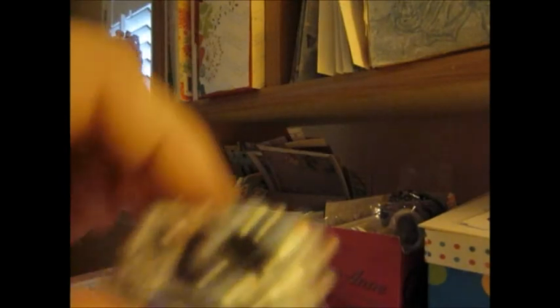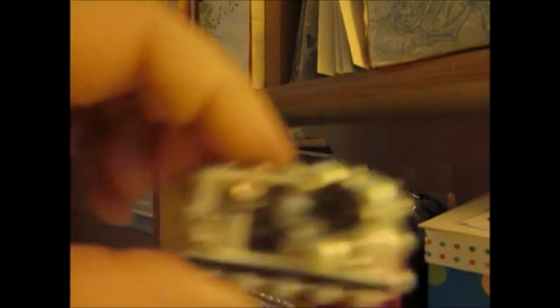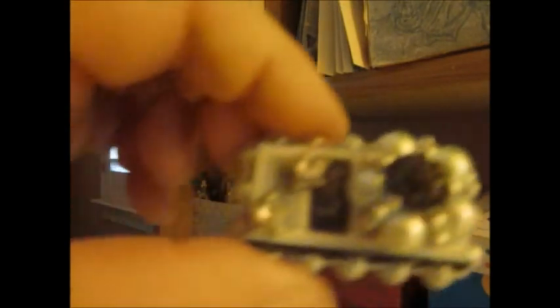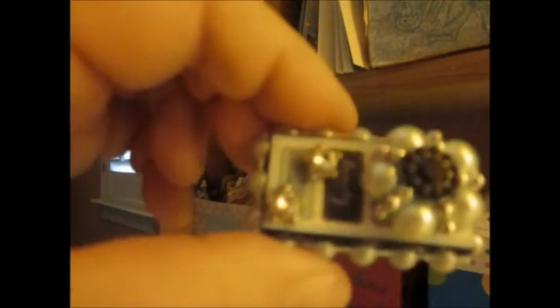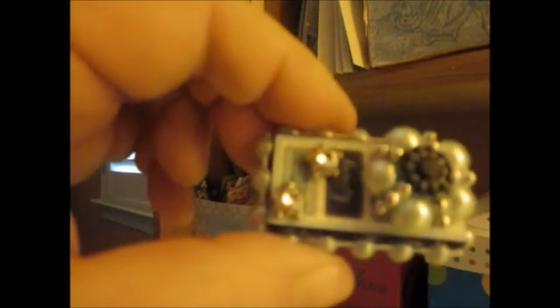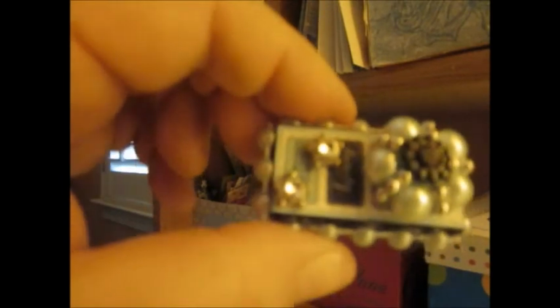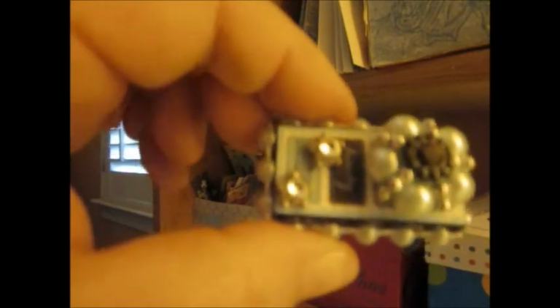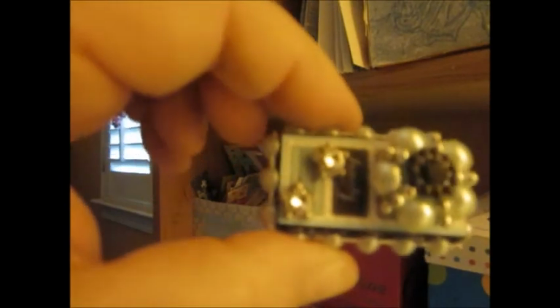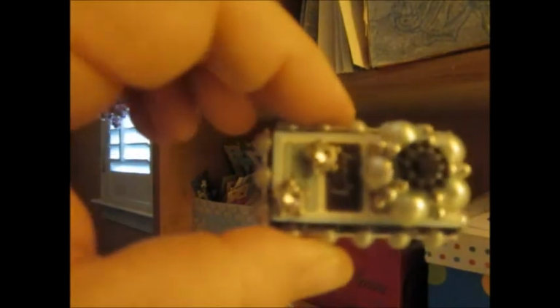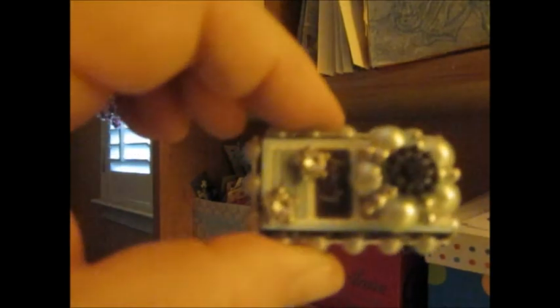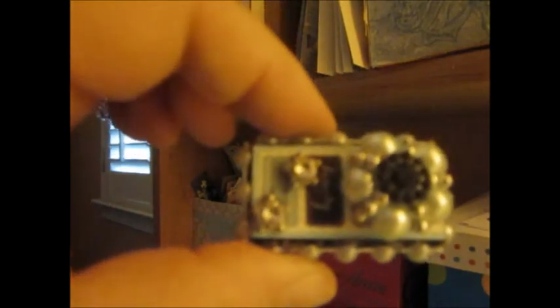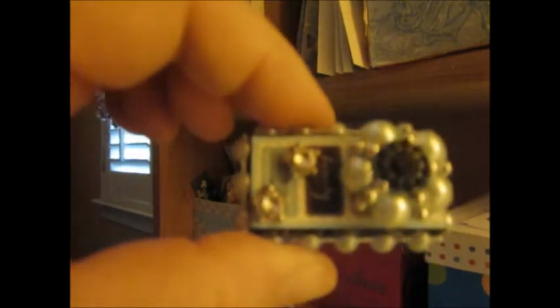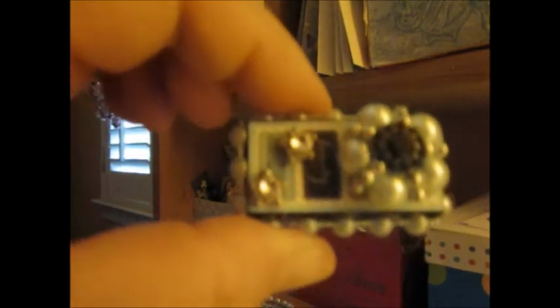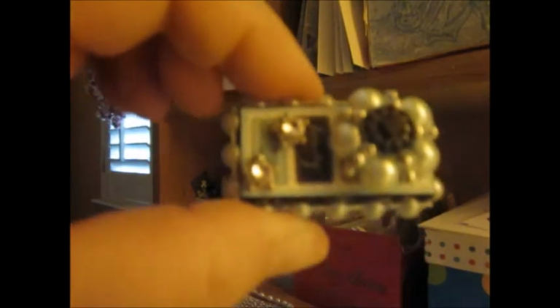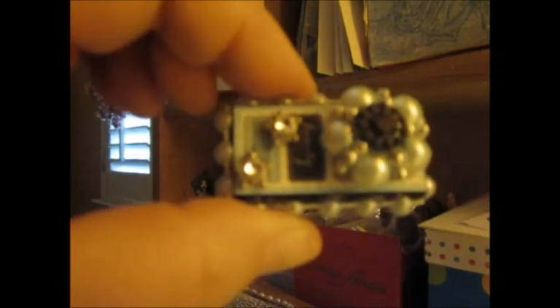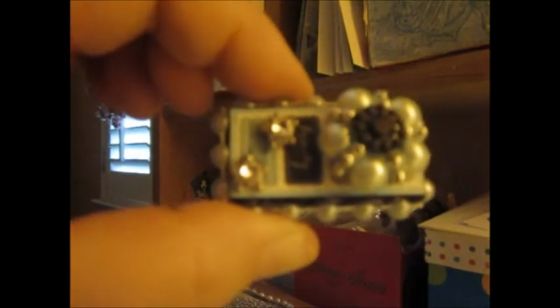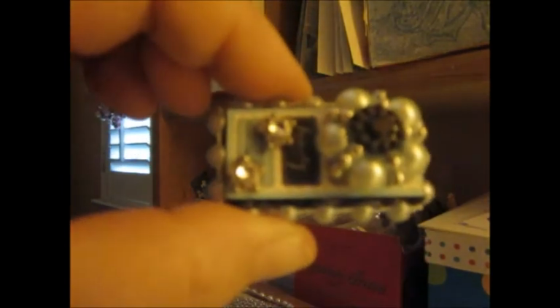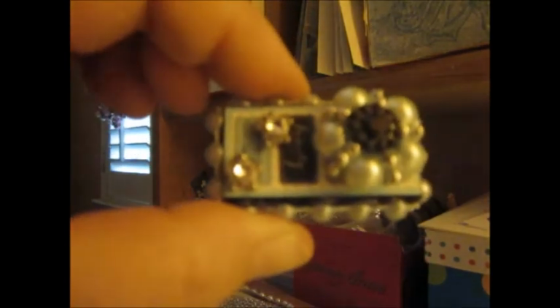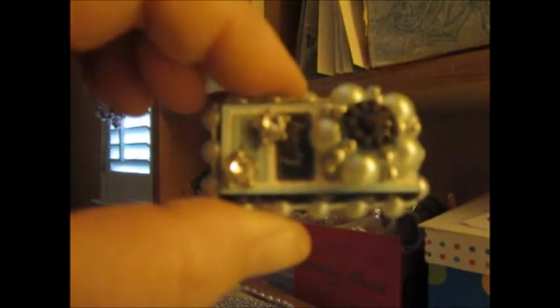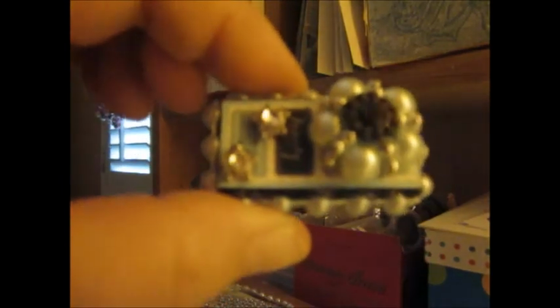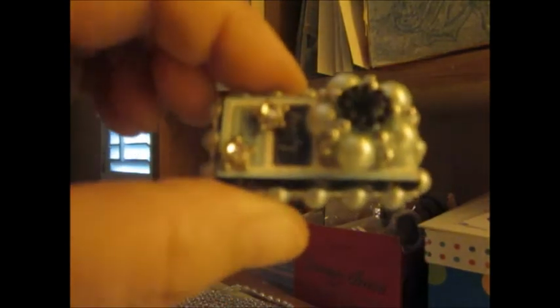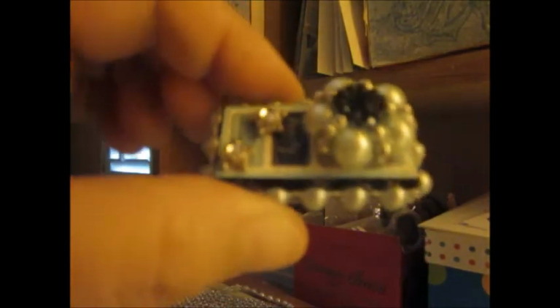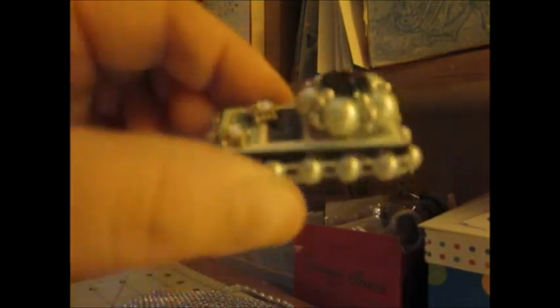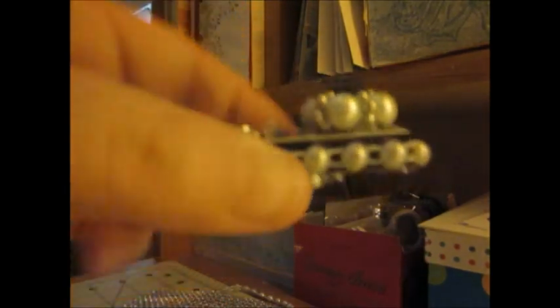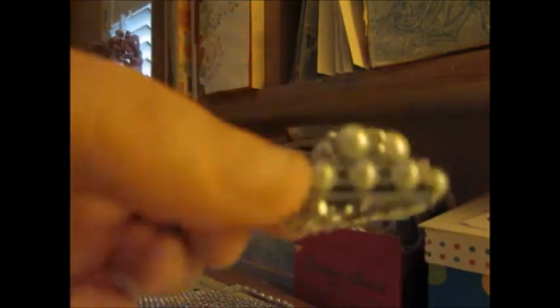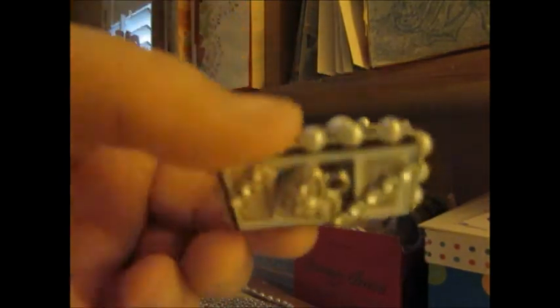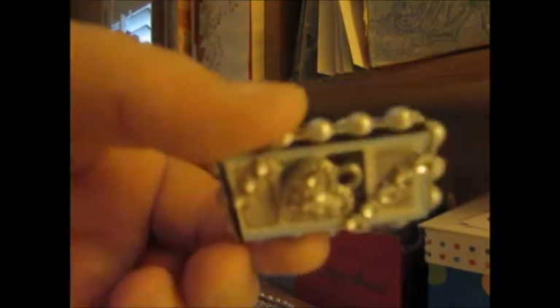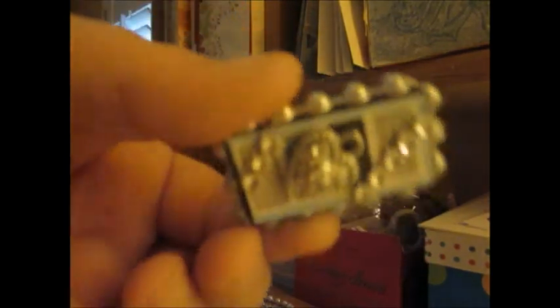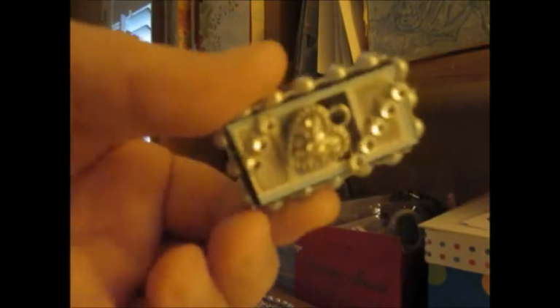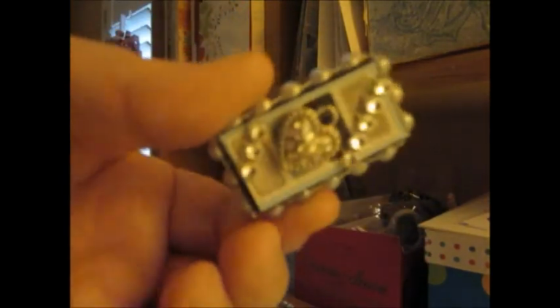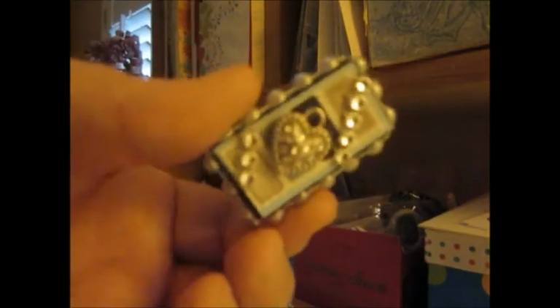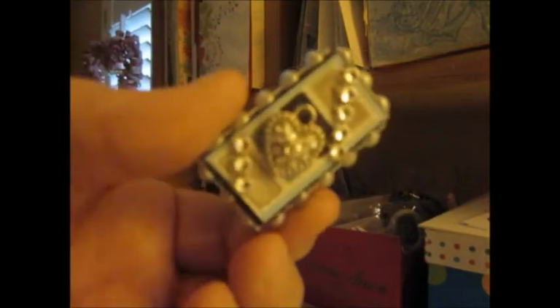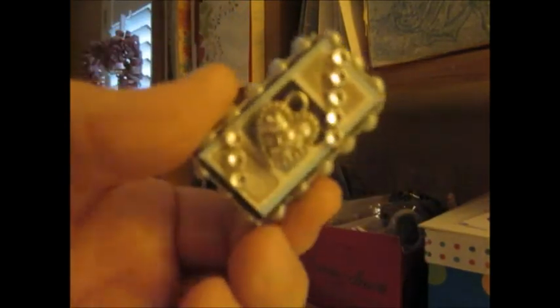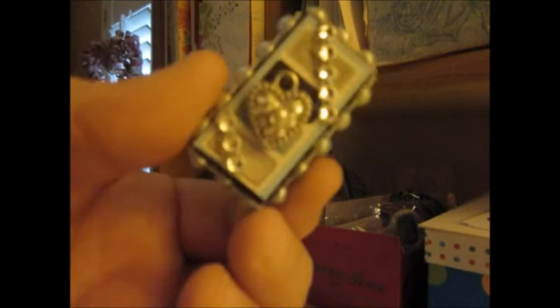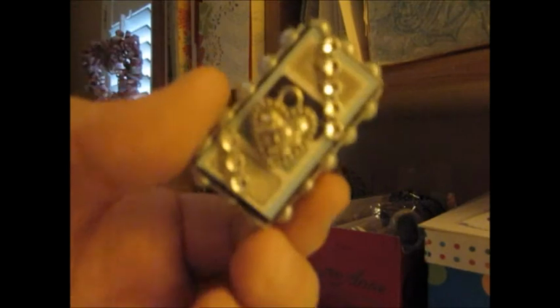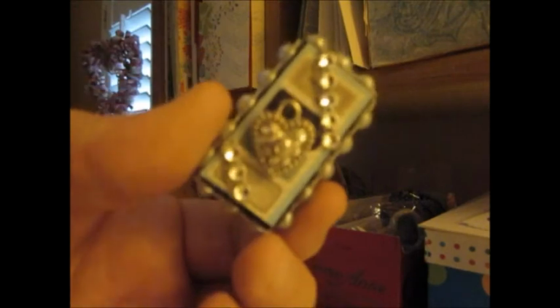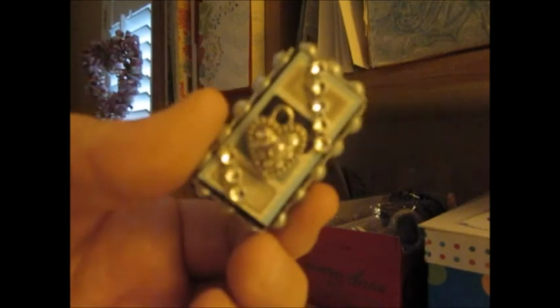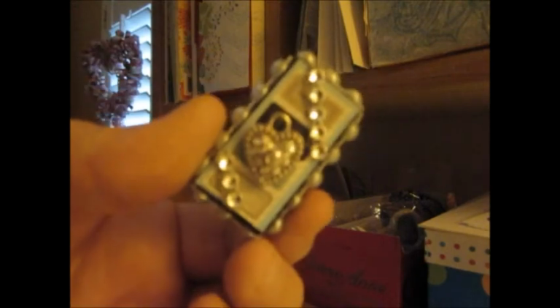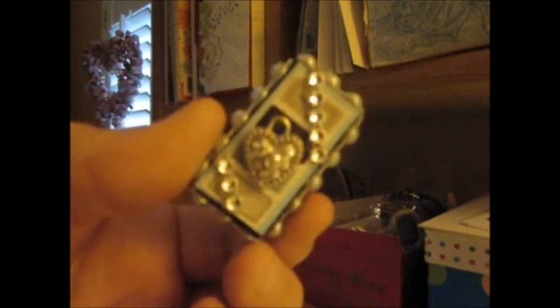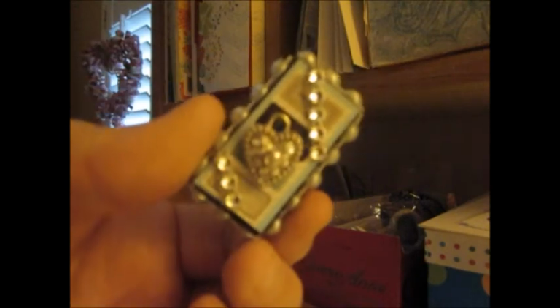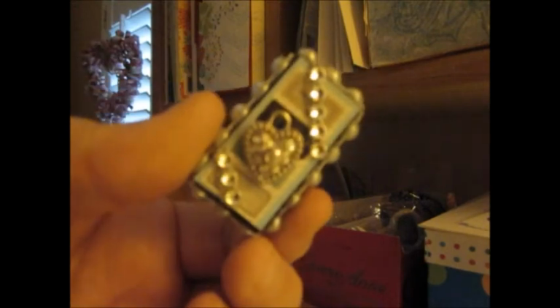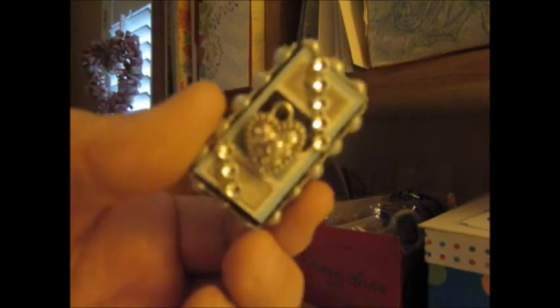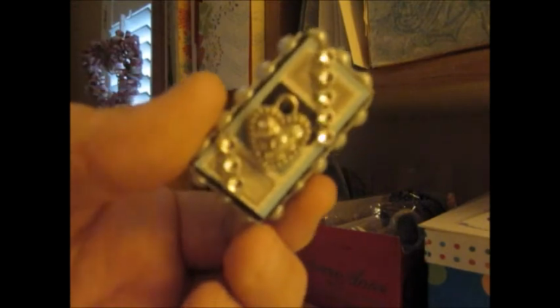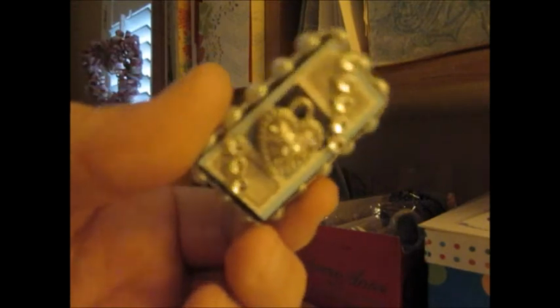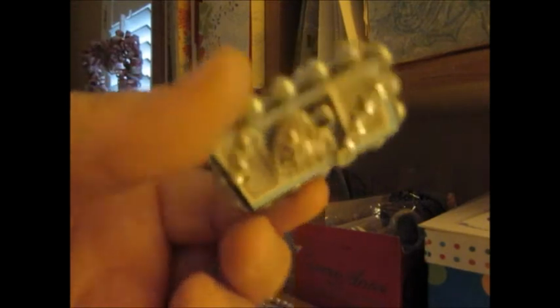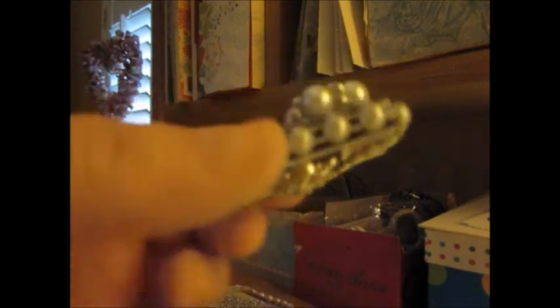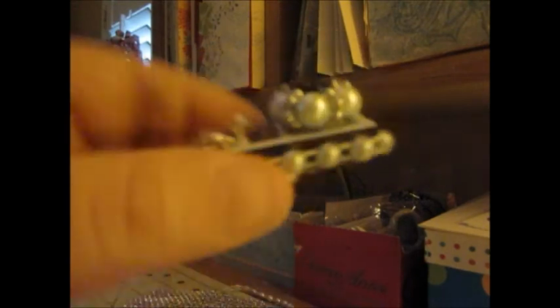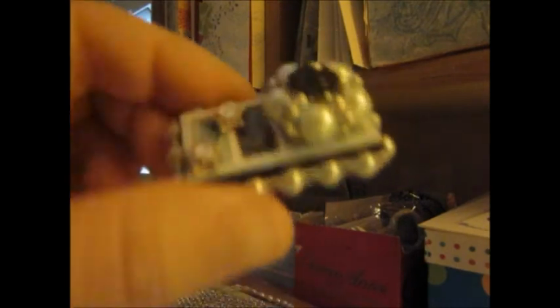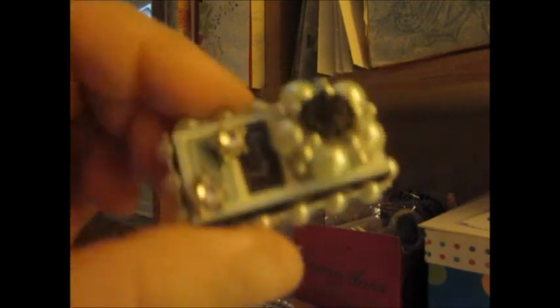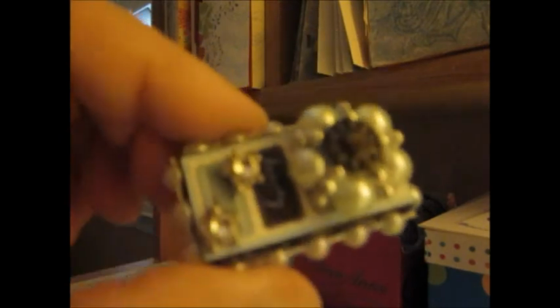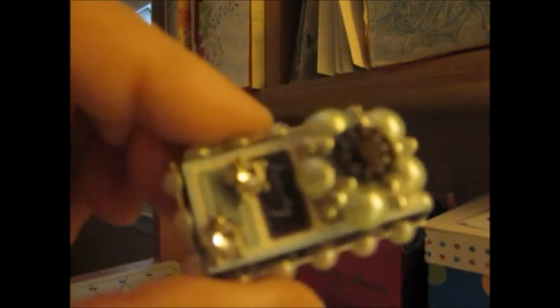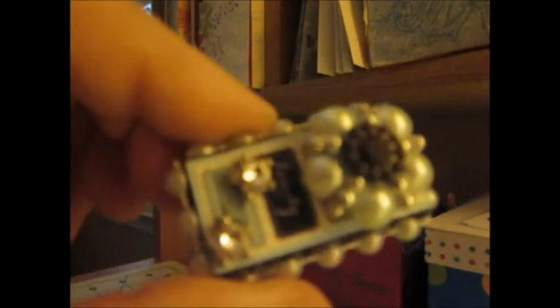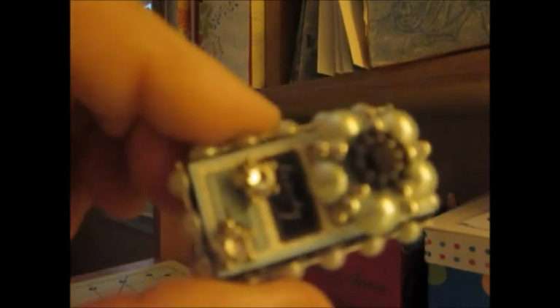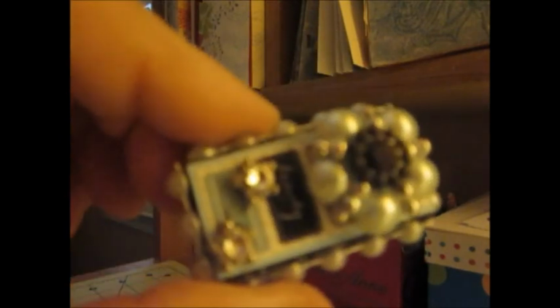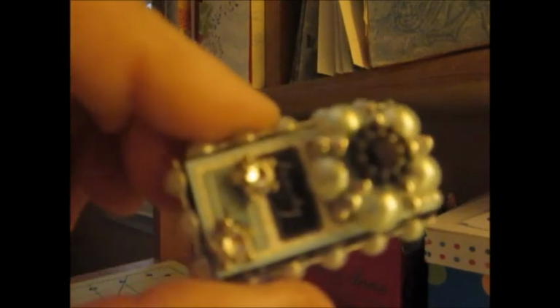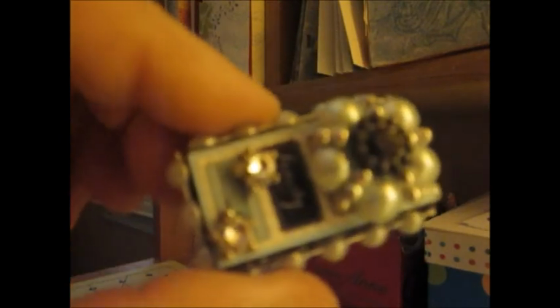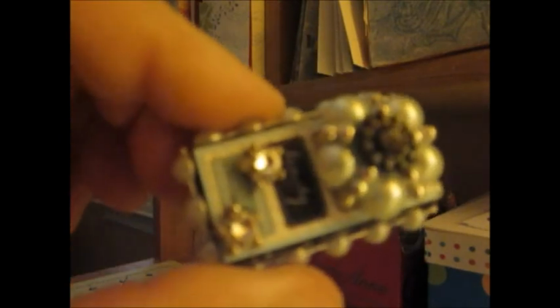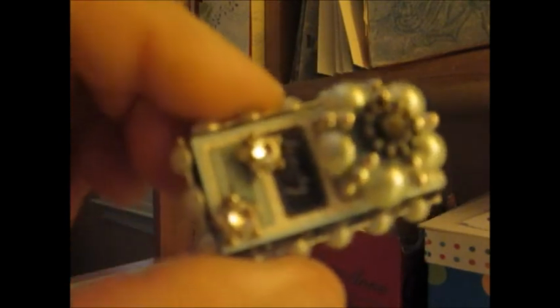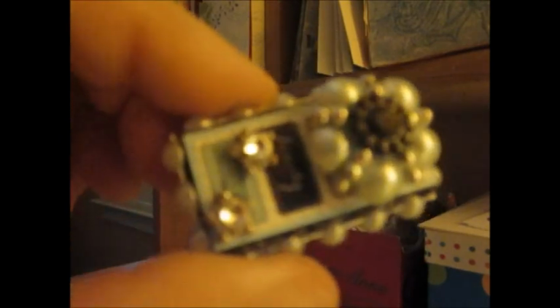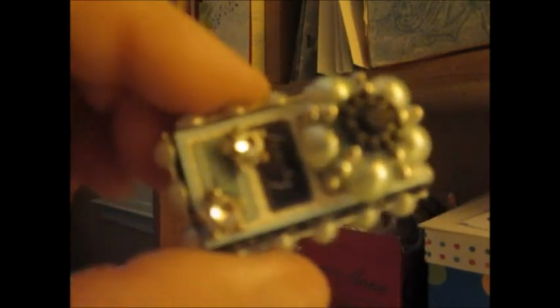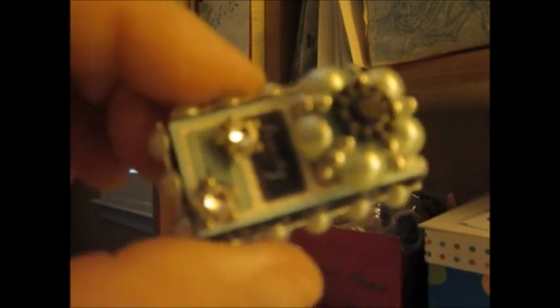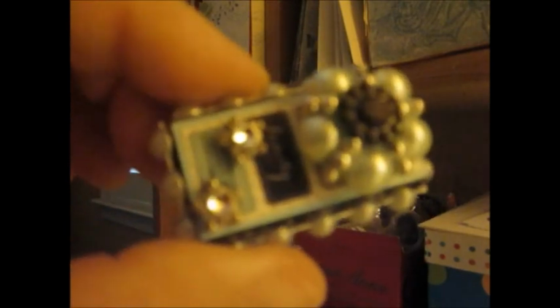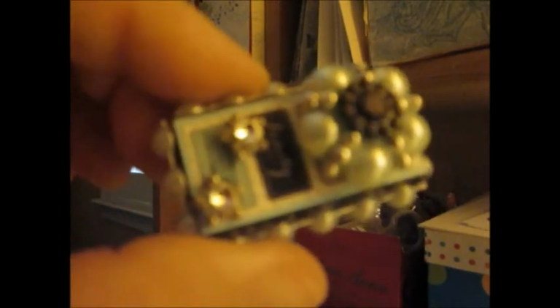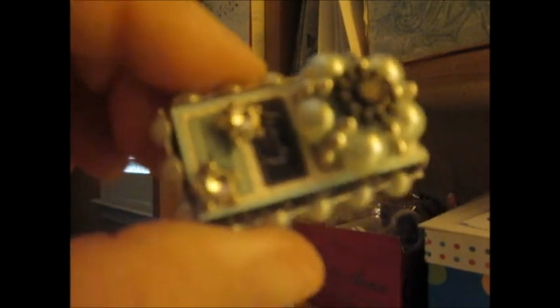That is my altered domino. Hope you like it. Thanks for watching, everybody. Bye.